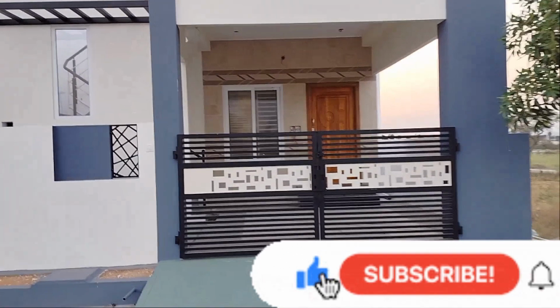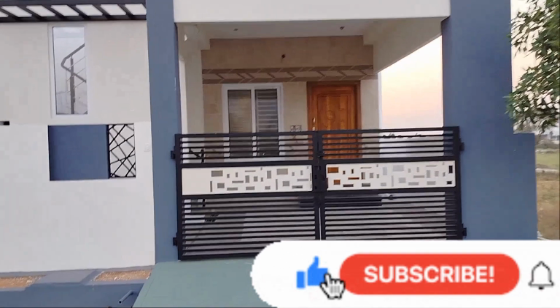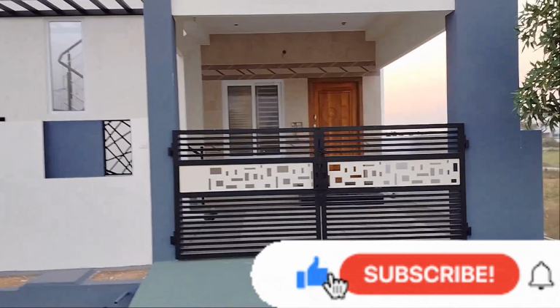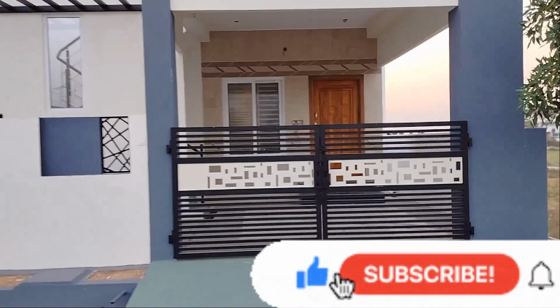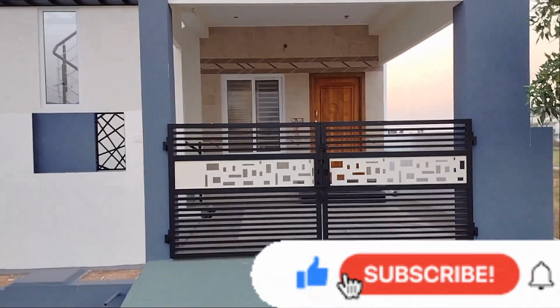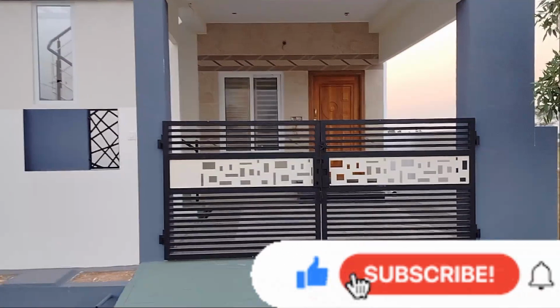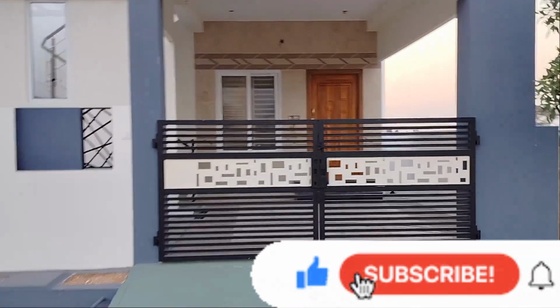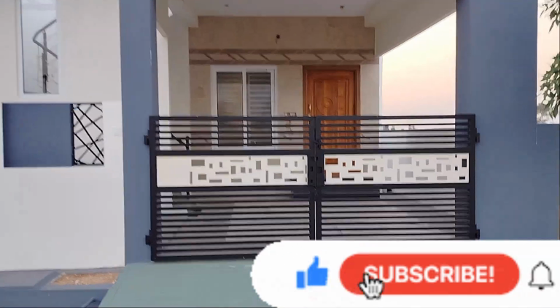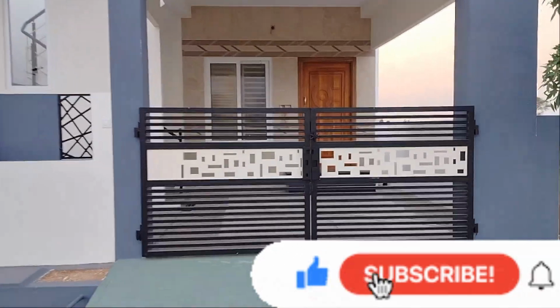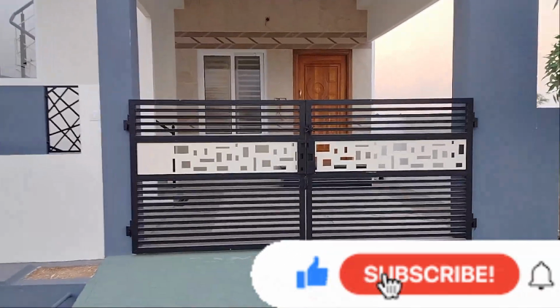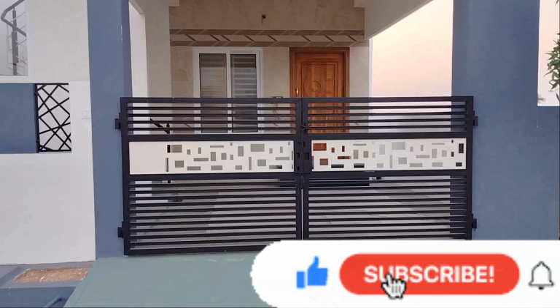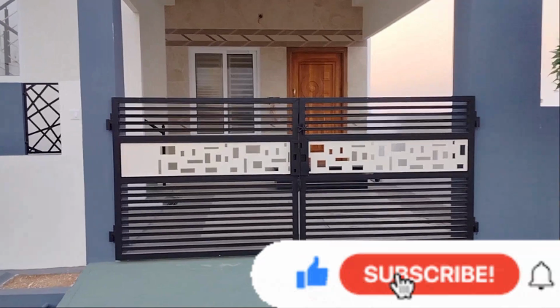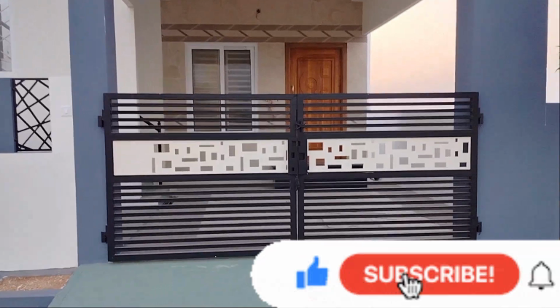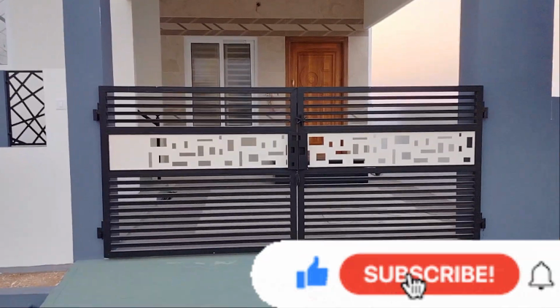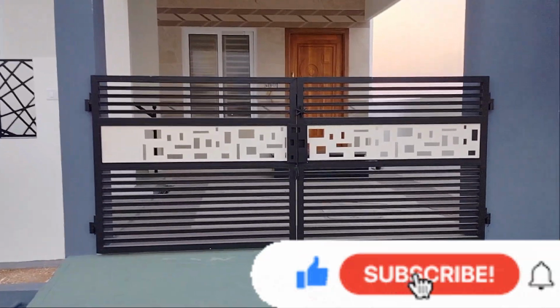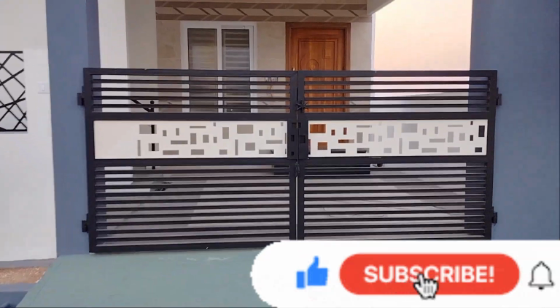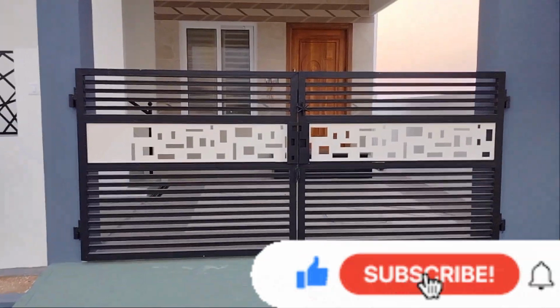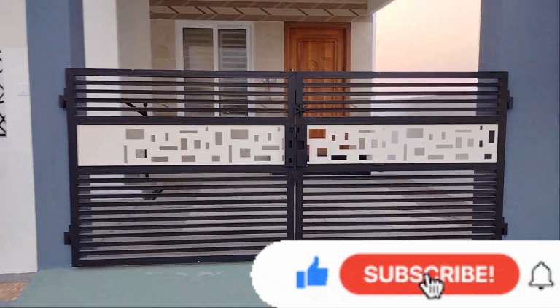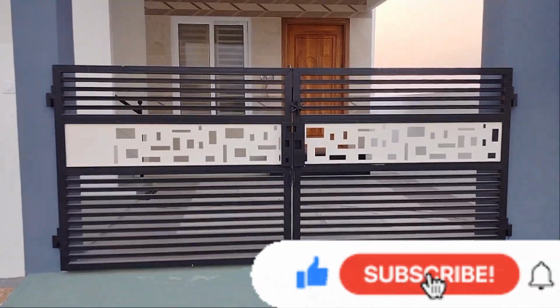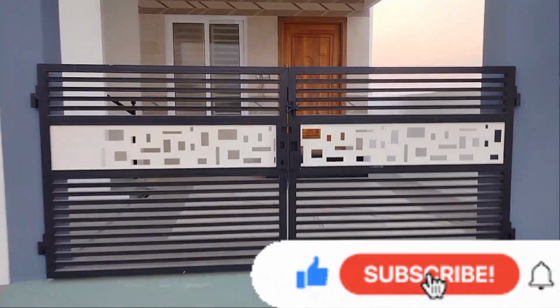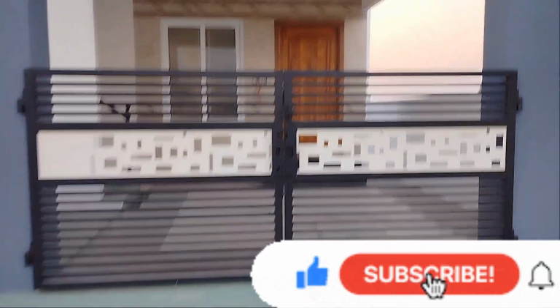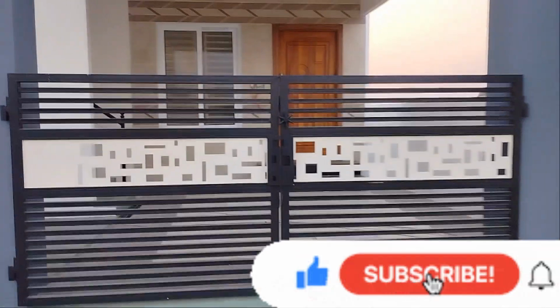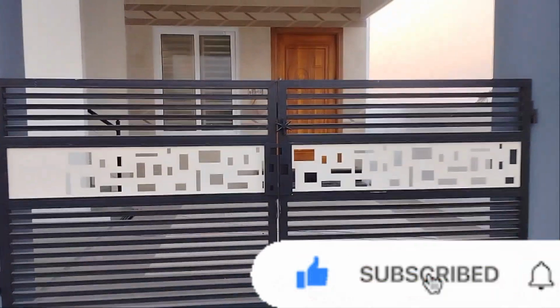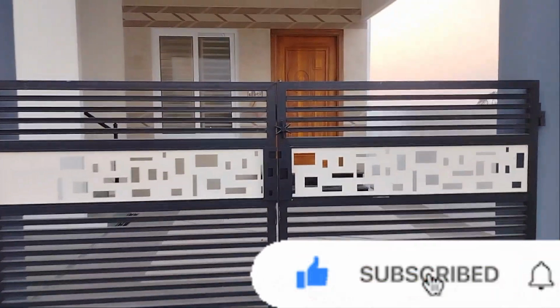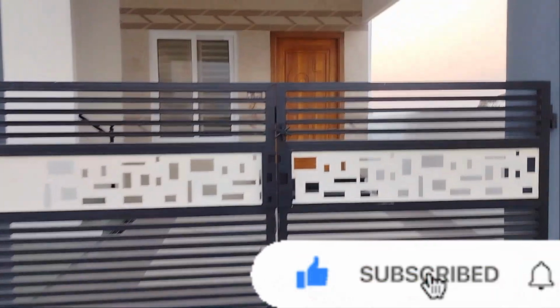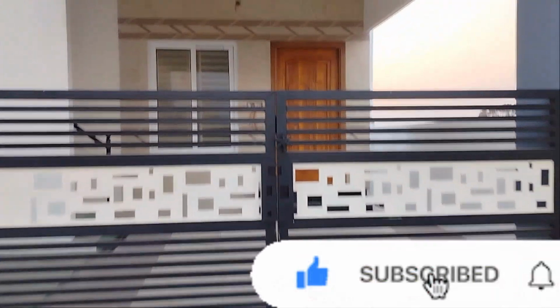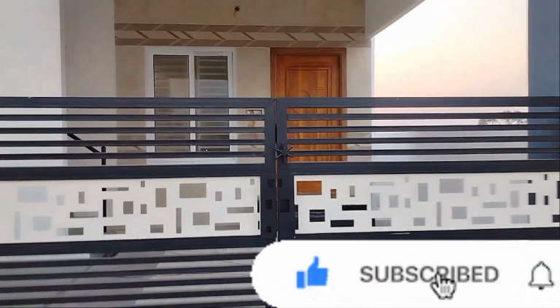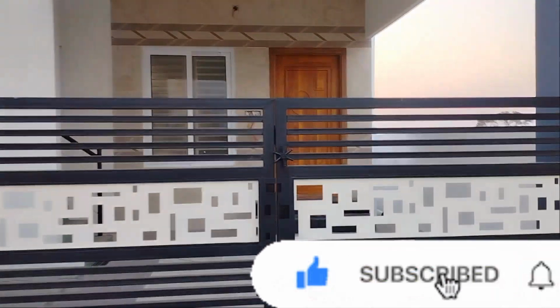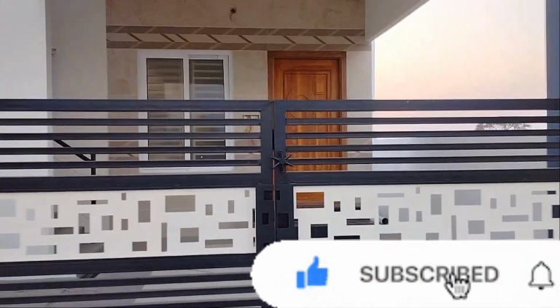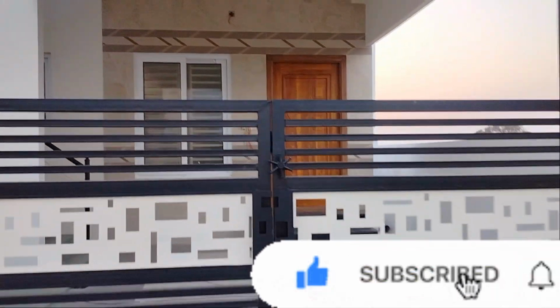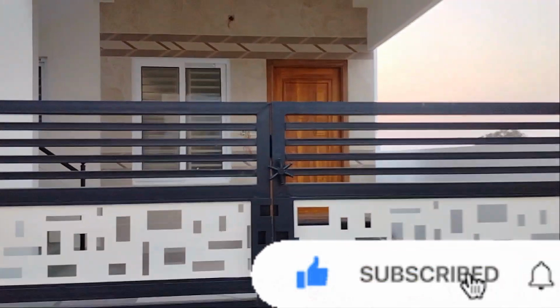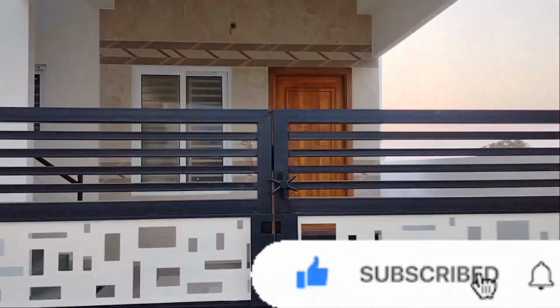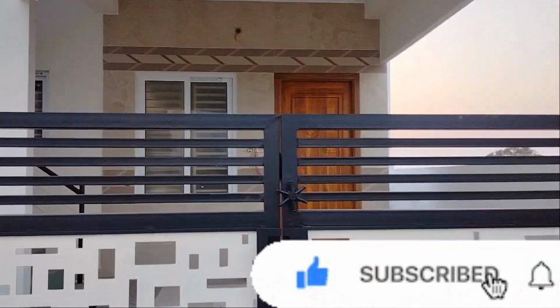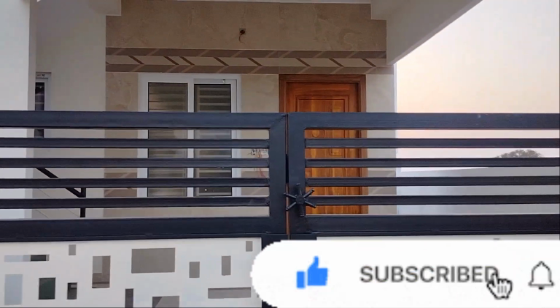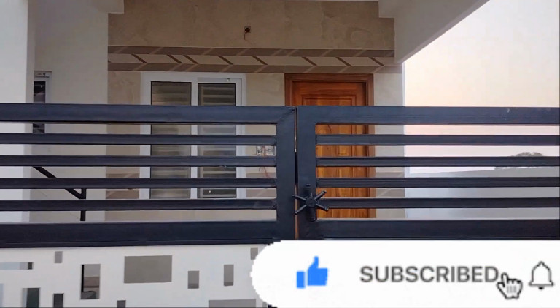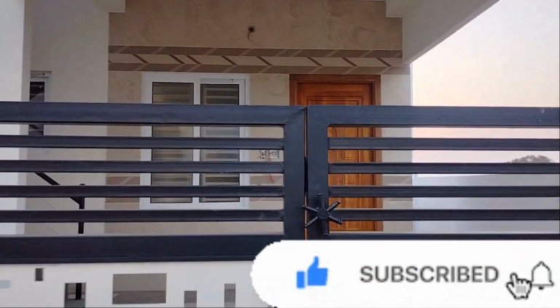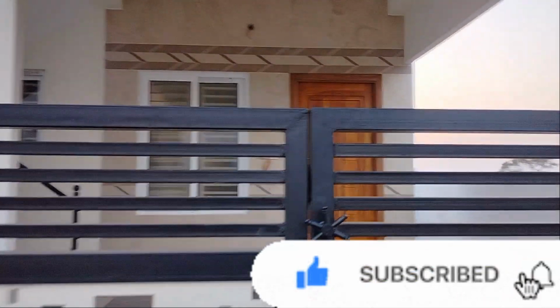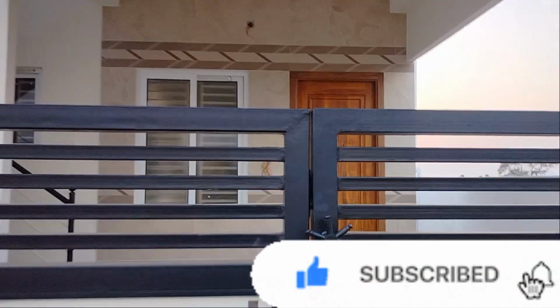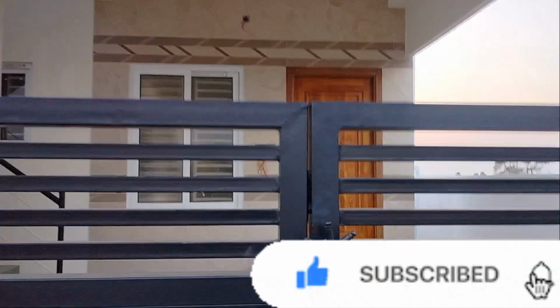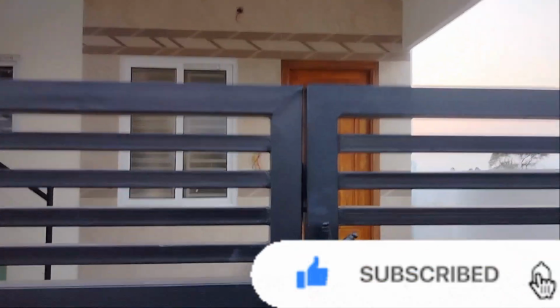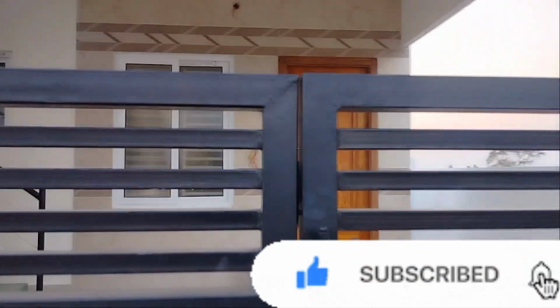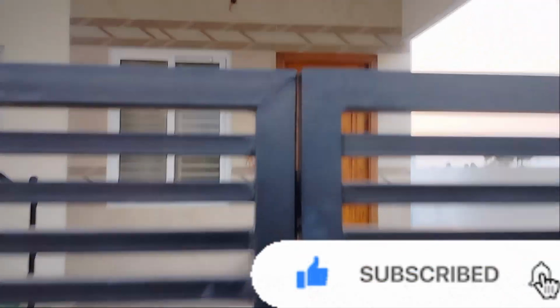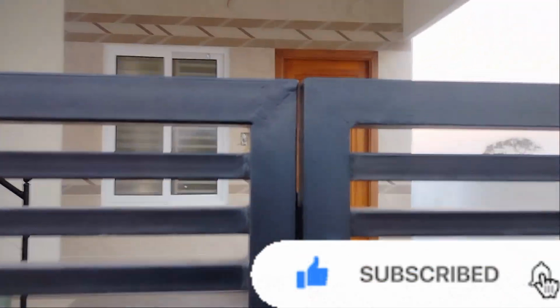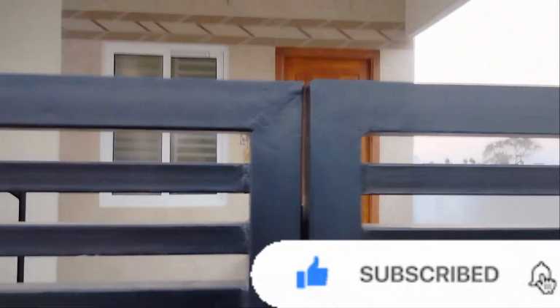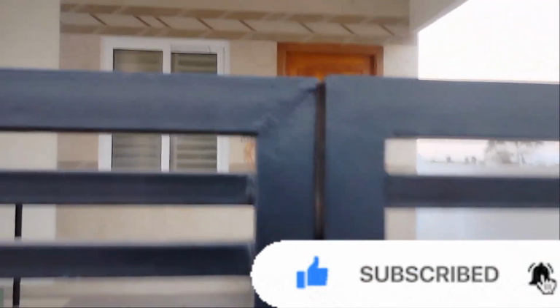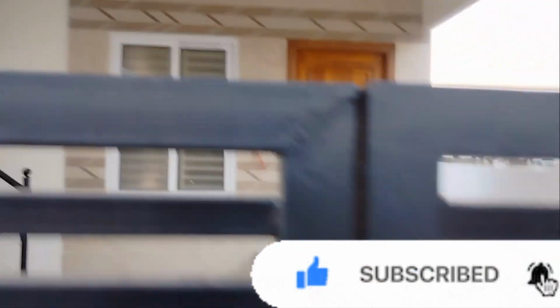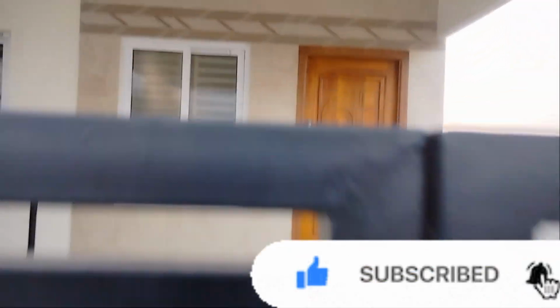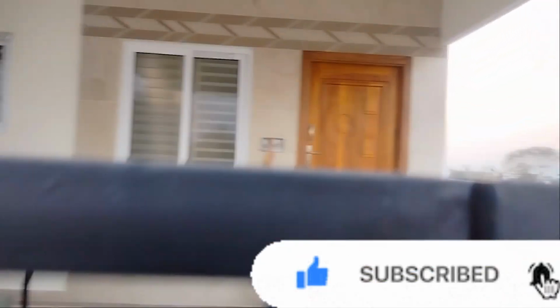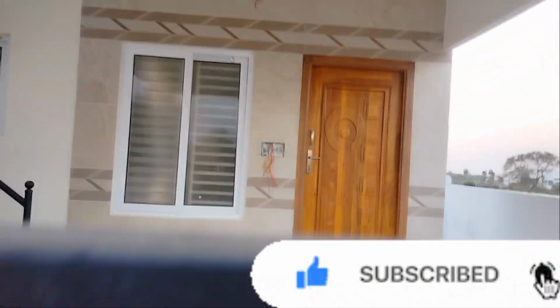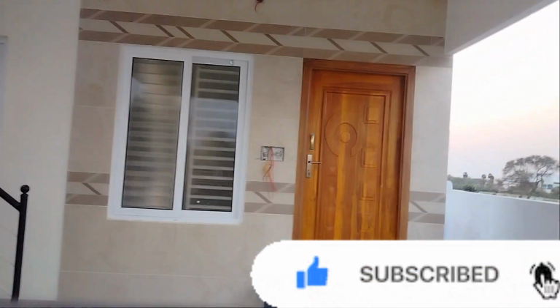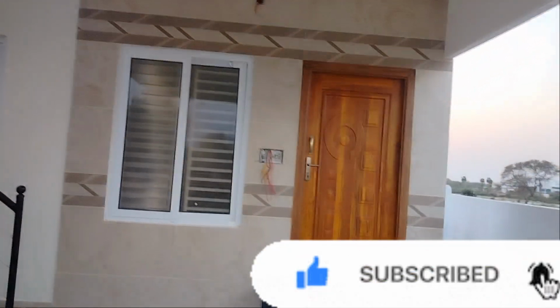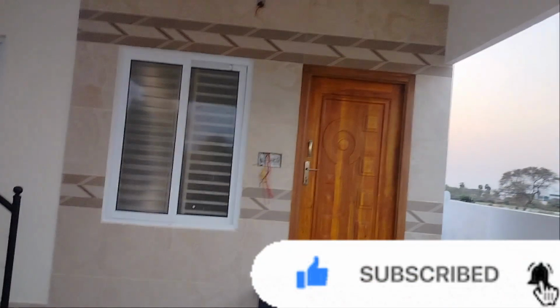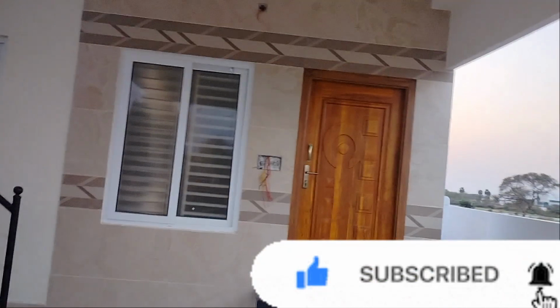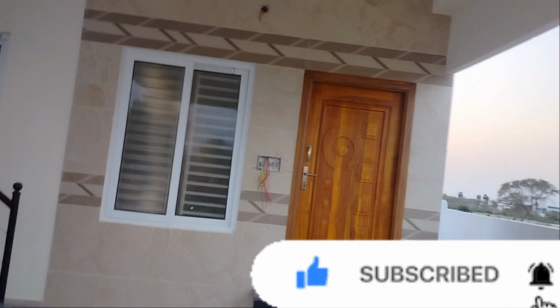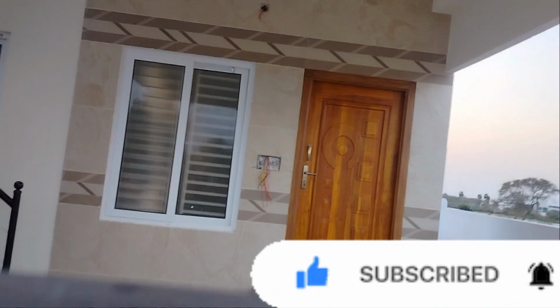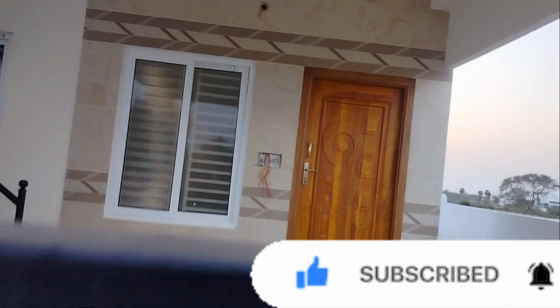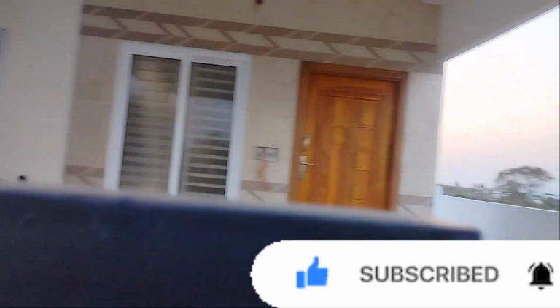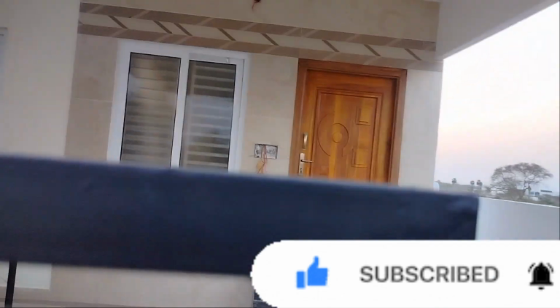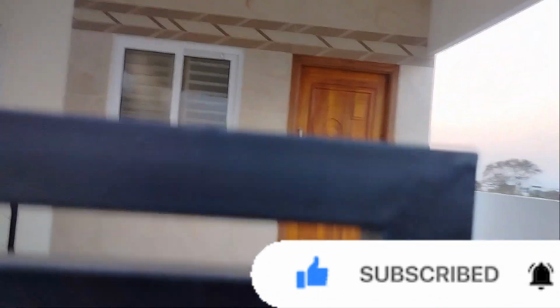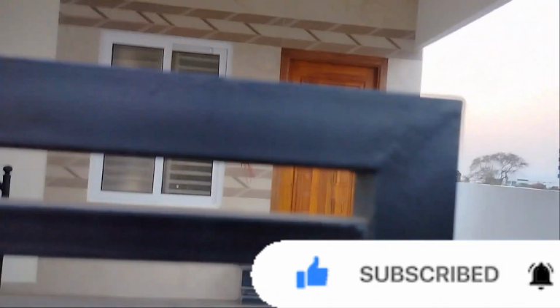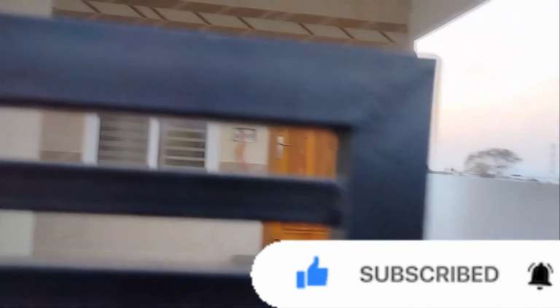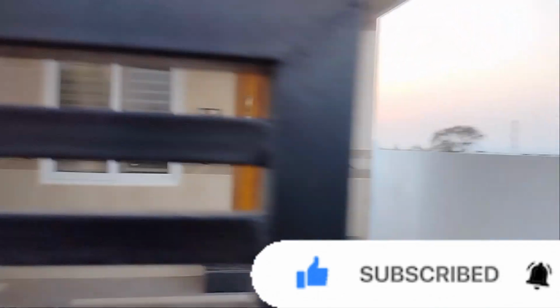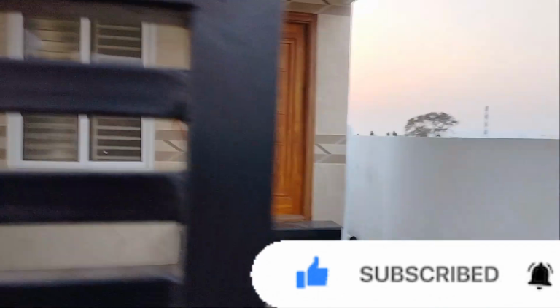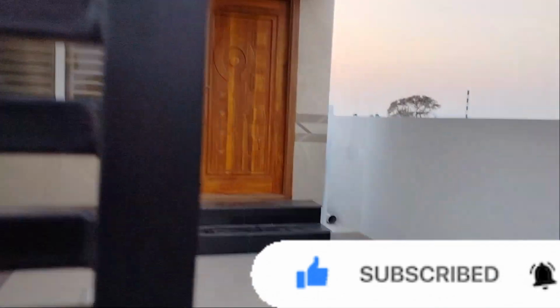You can see the button and press the icon. If you are watching the video, you can get a notification.